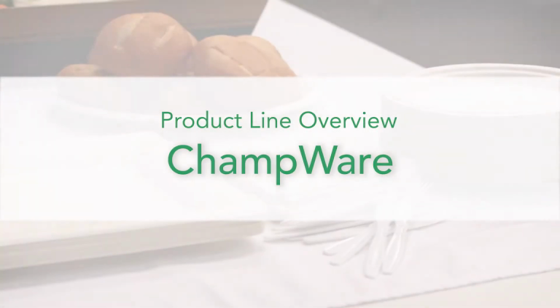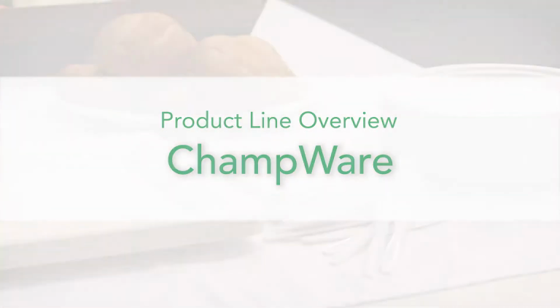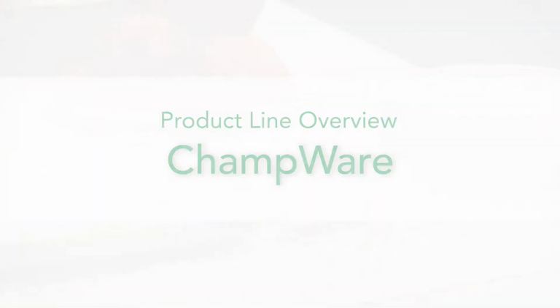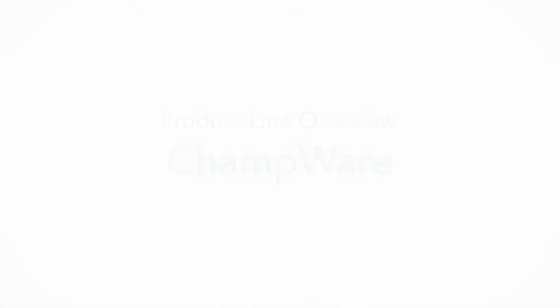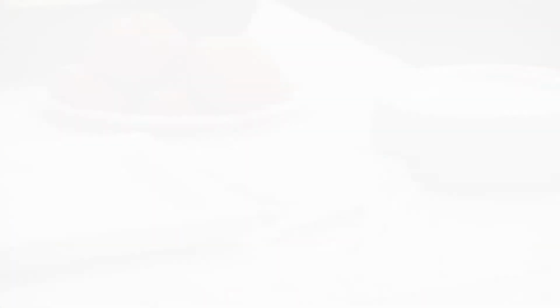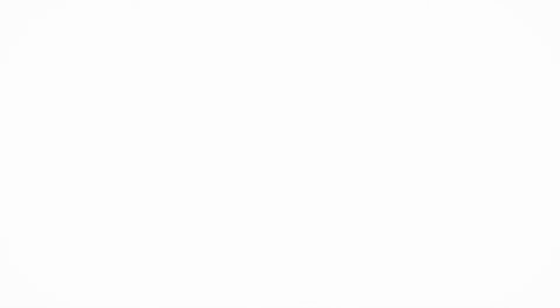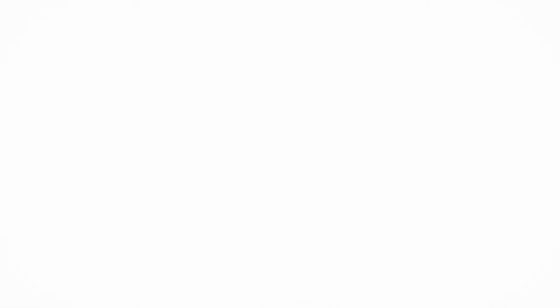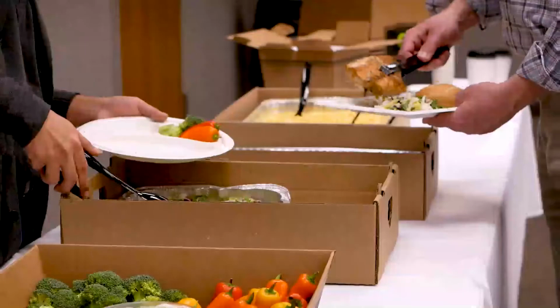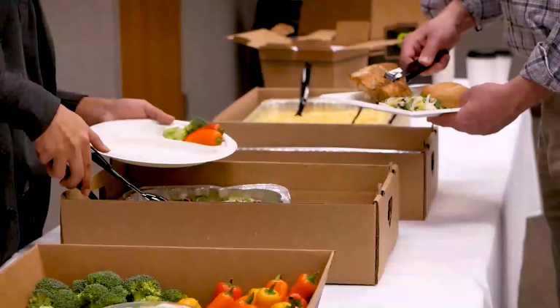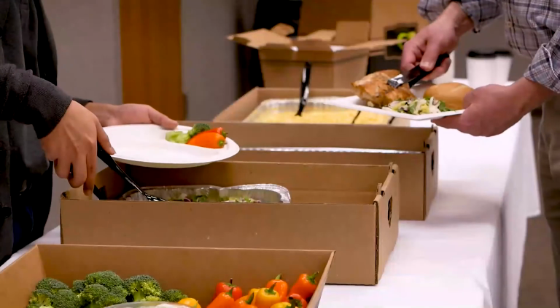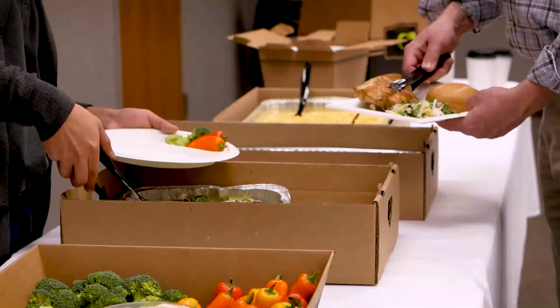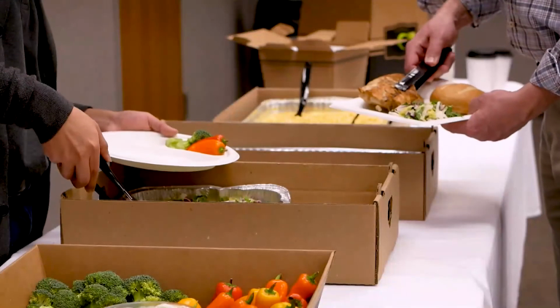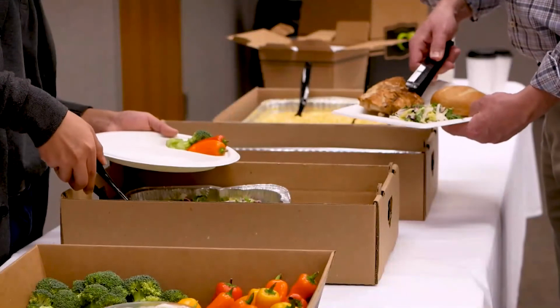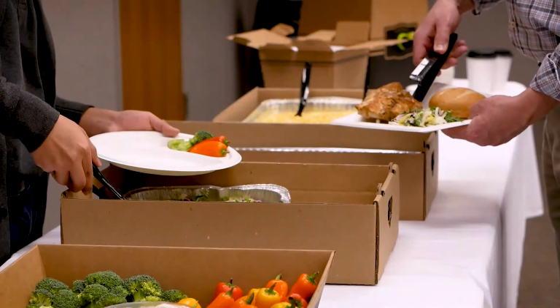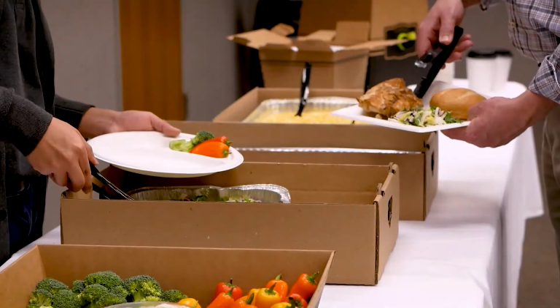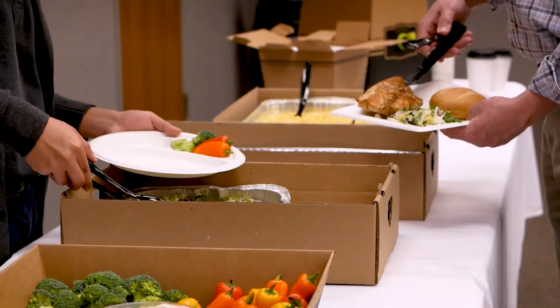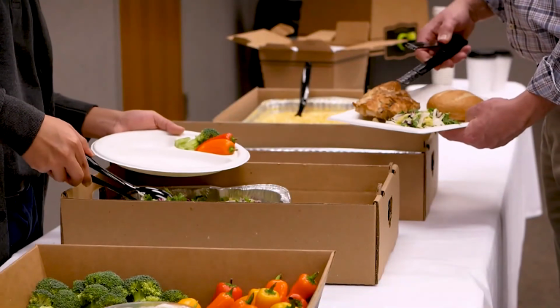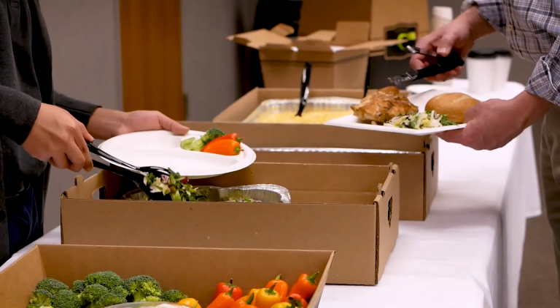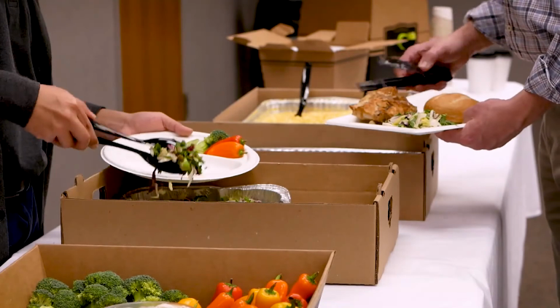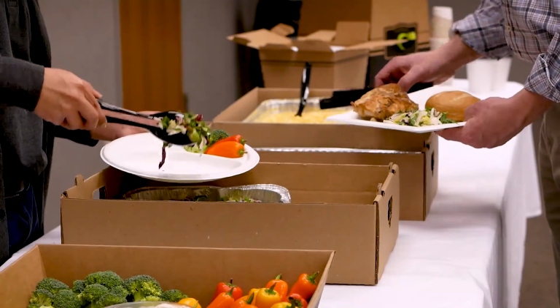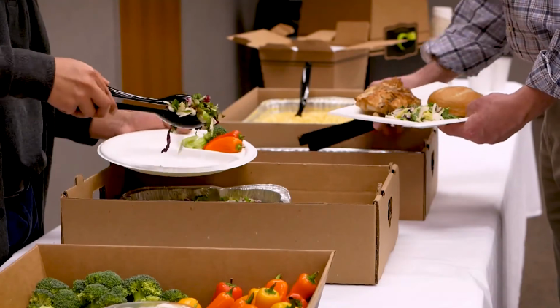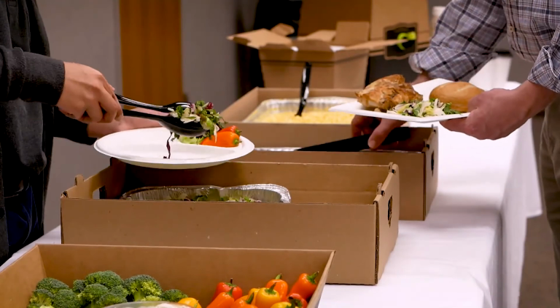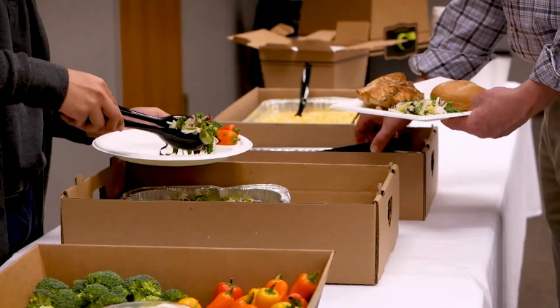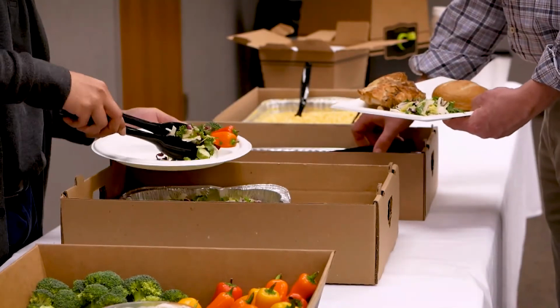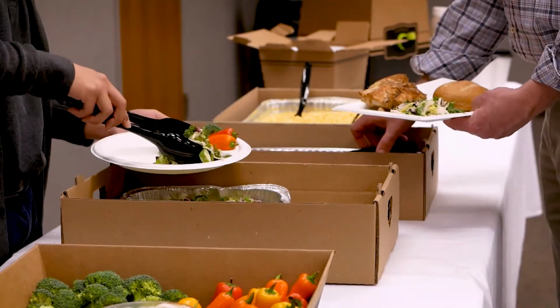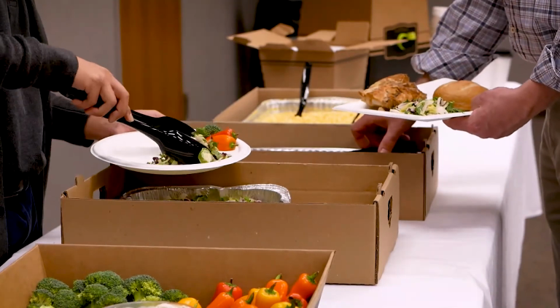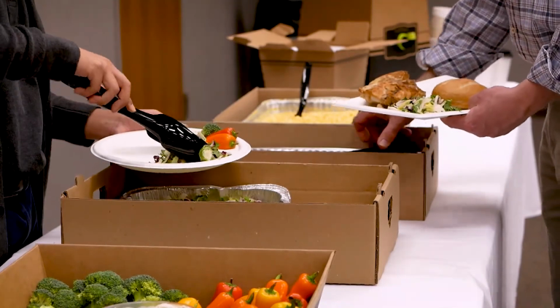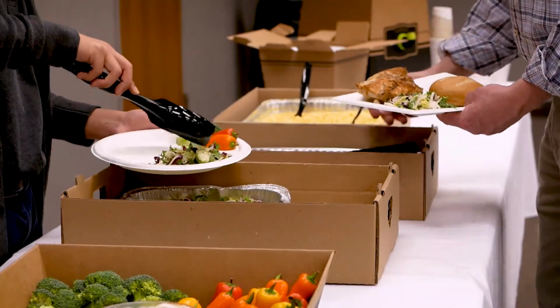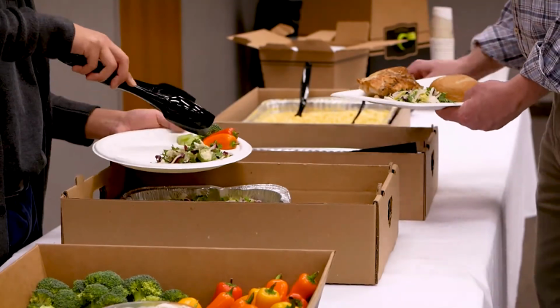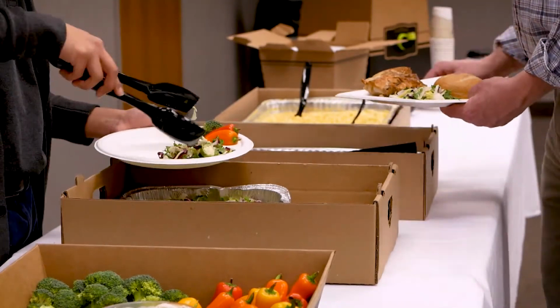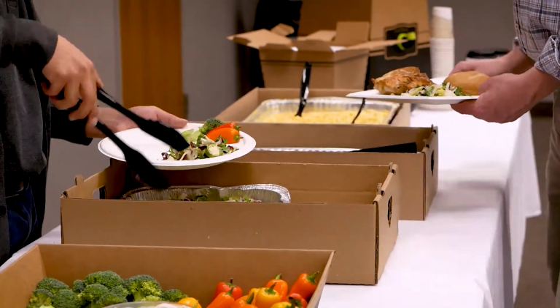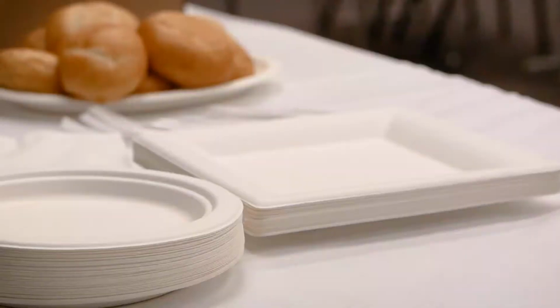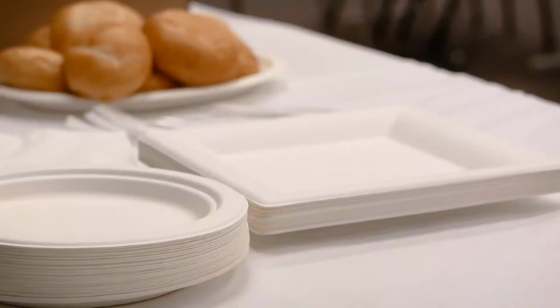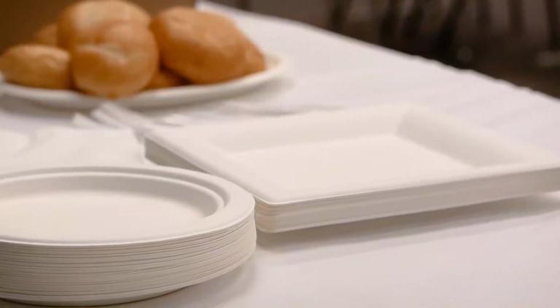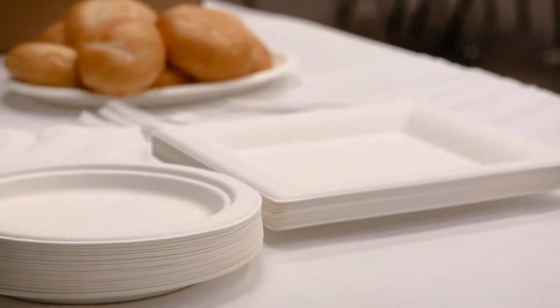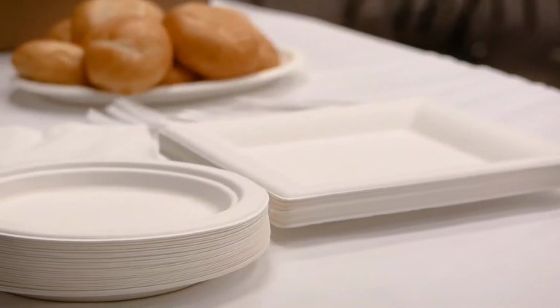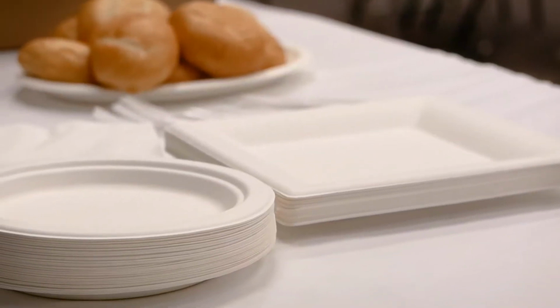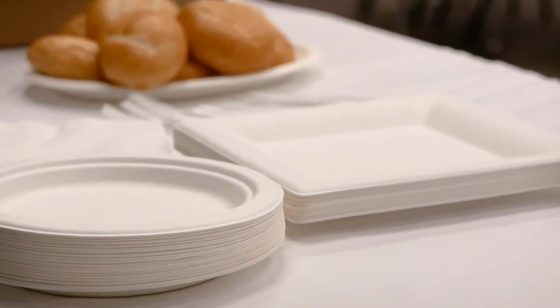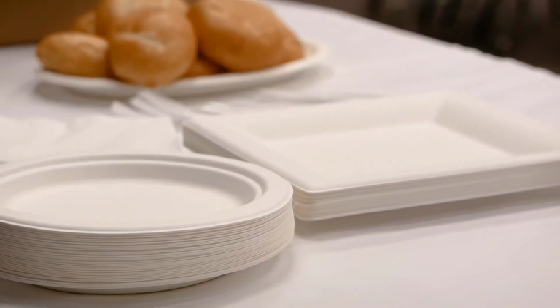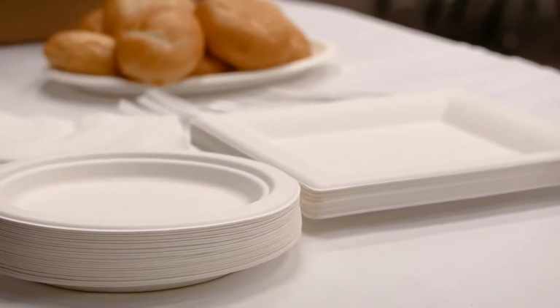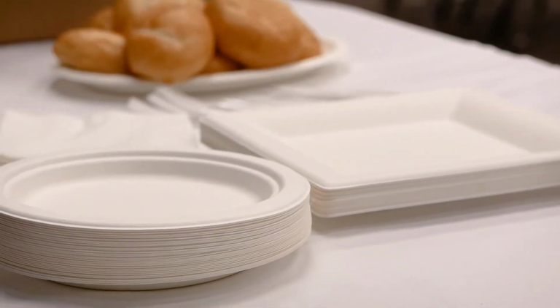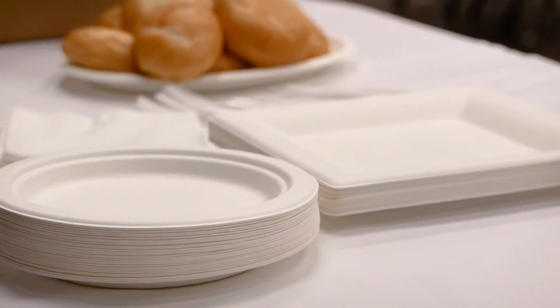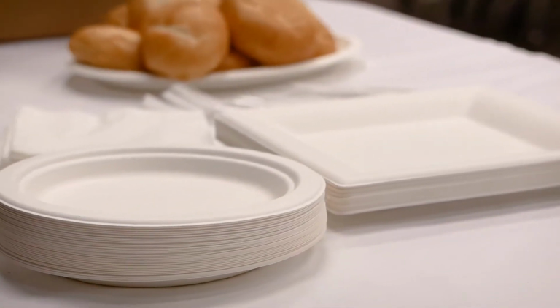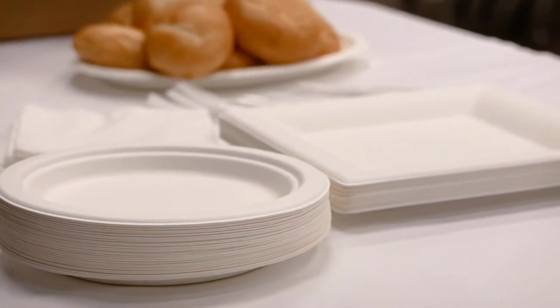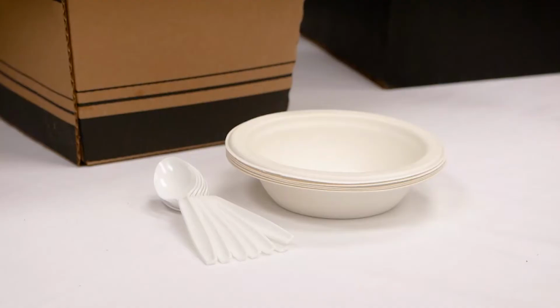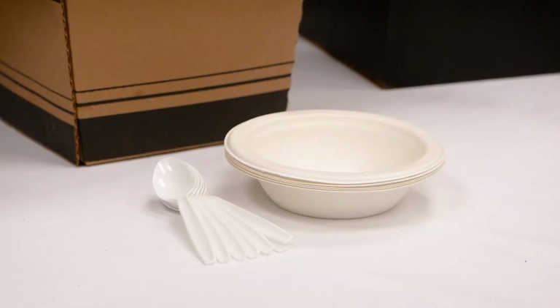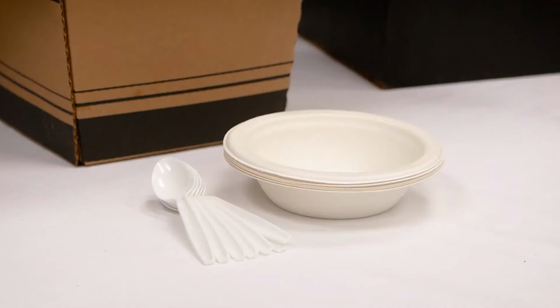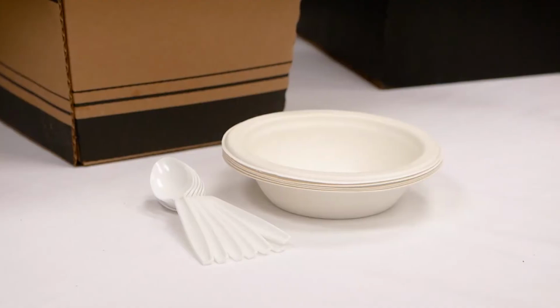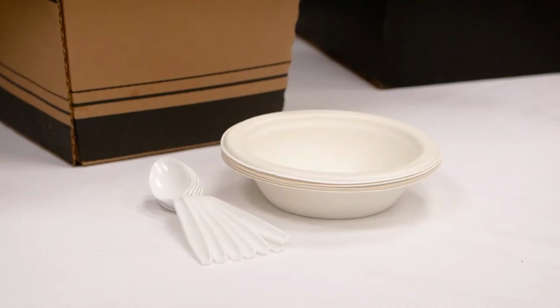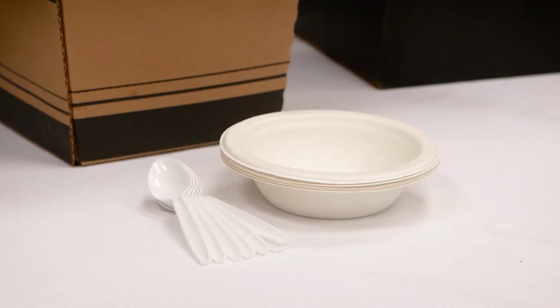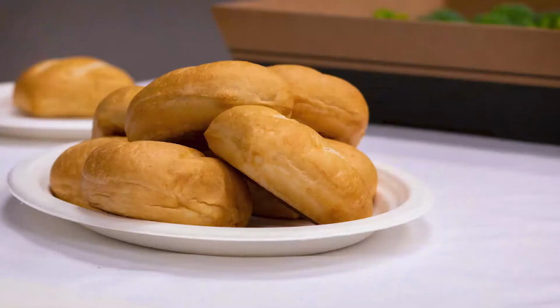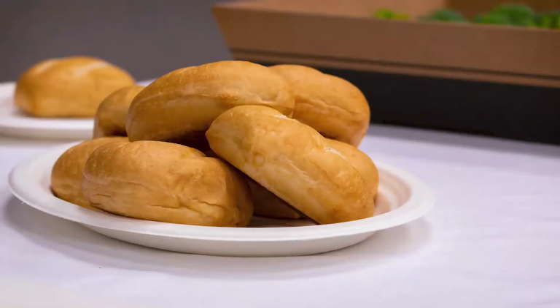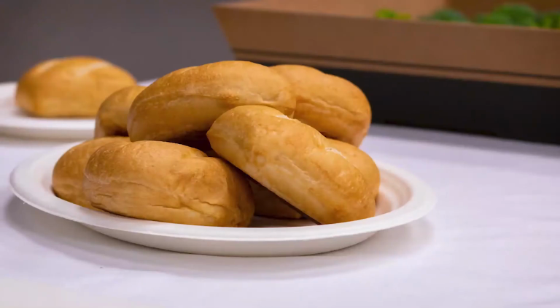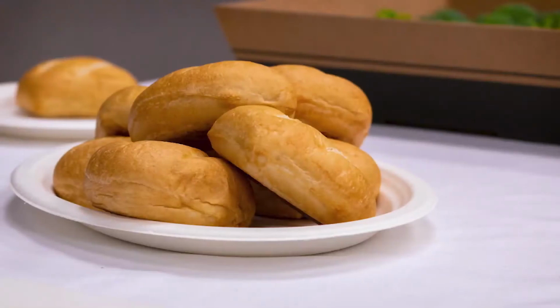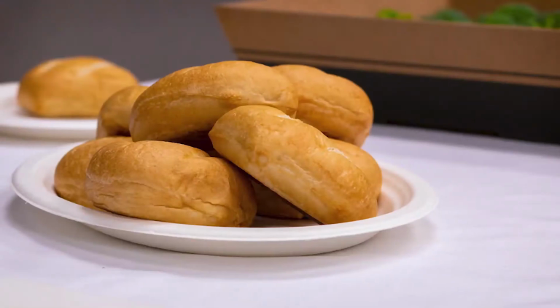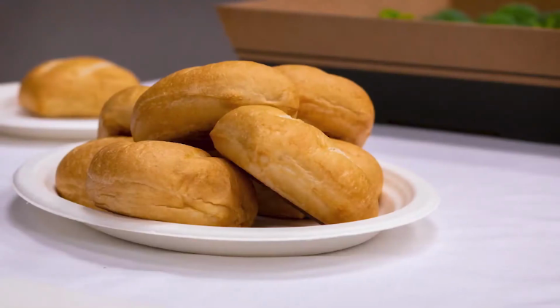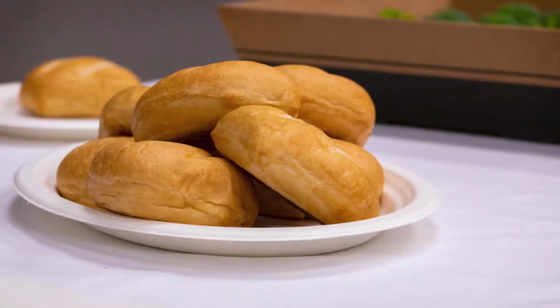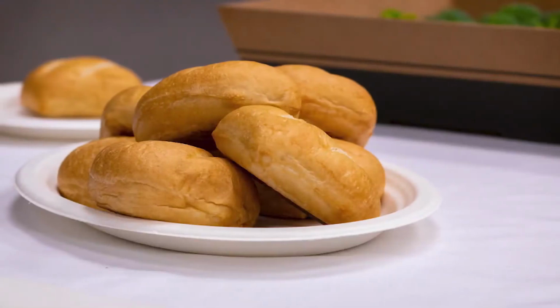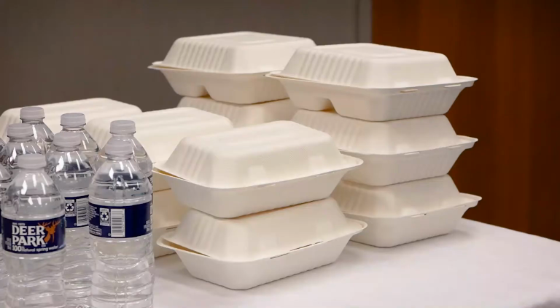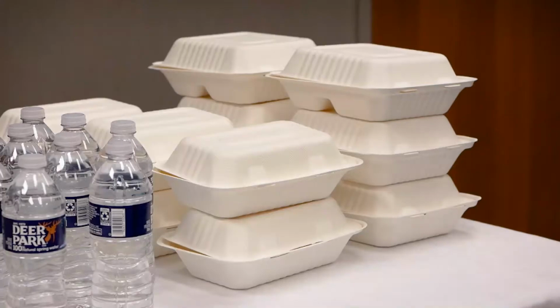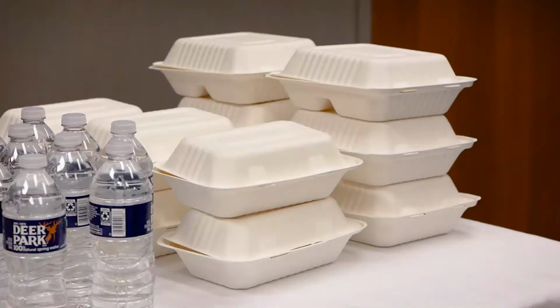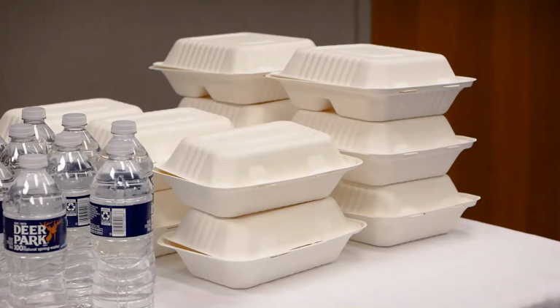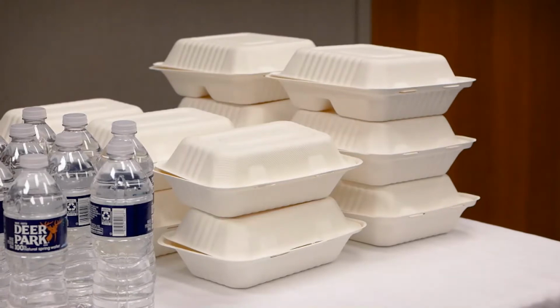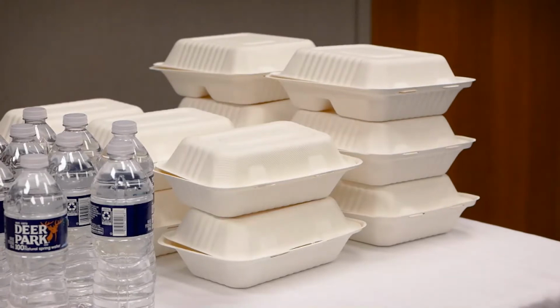Southern Champion Tray's Champware line consists of plates, both square and round, bowls, platters, and clamshells.